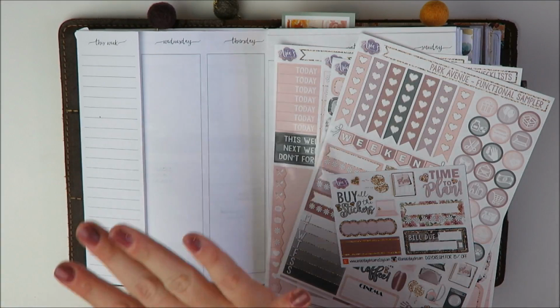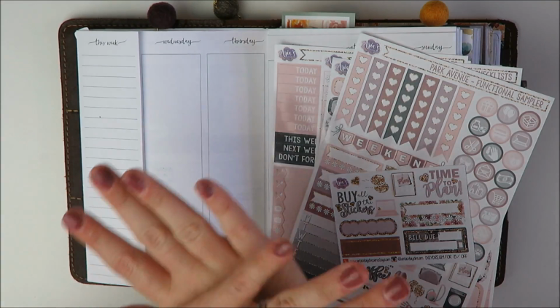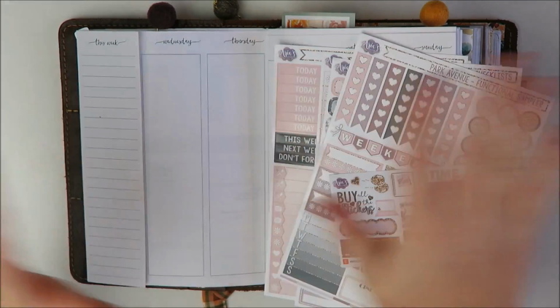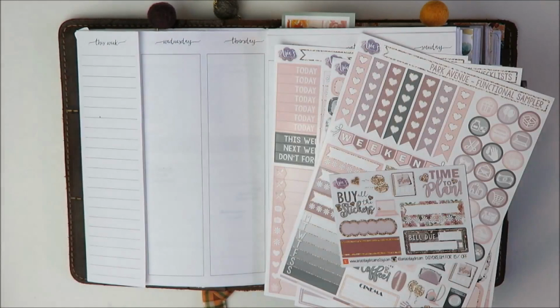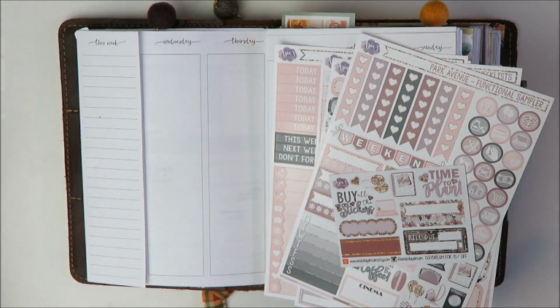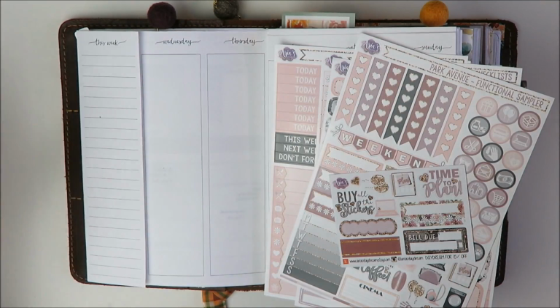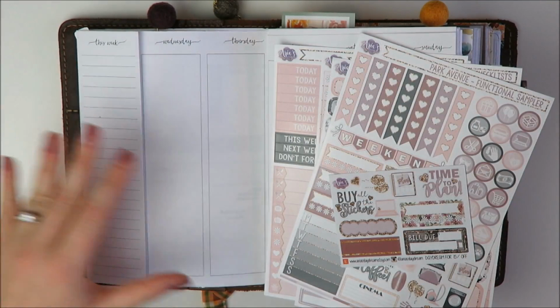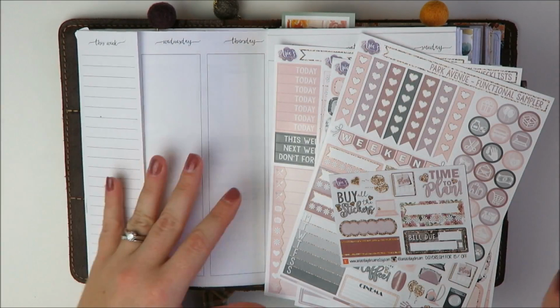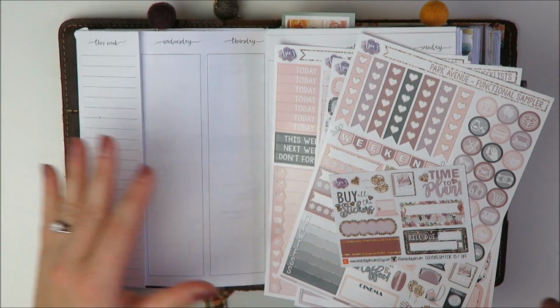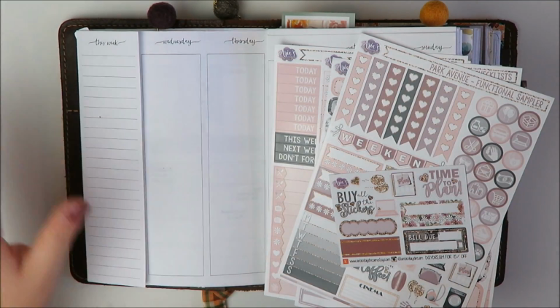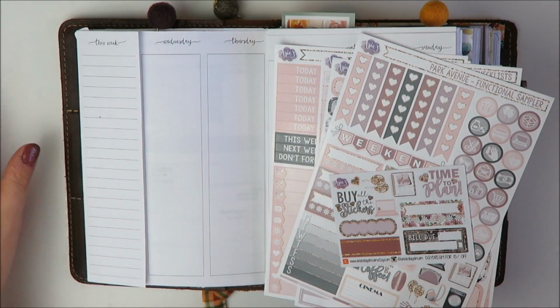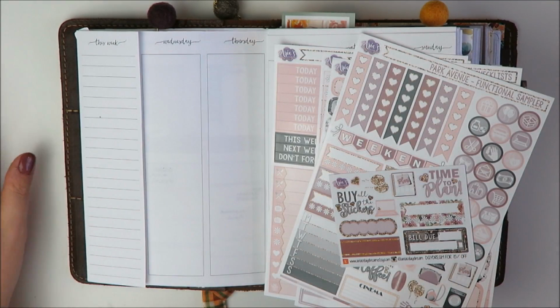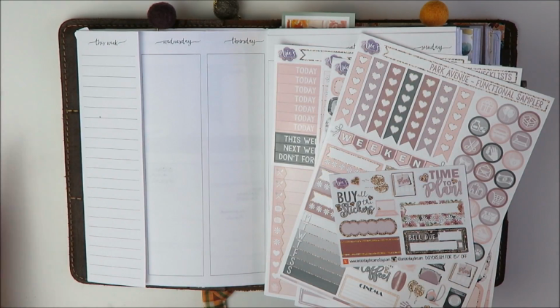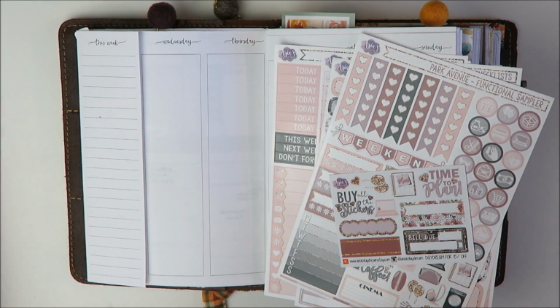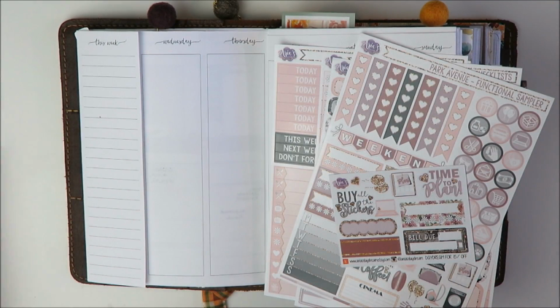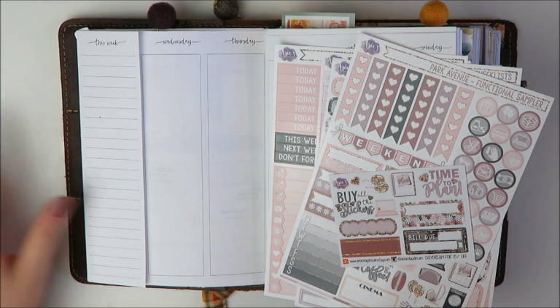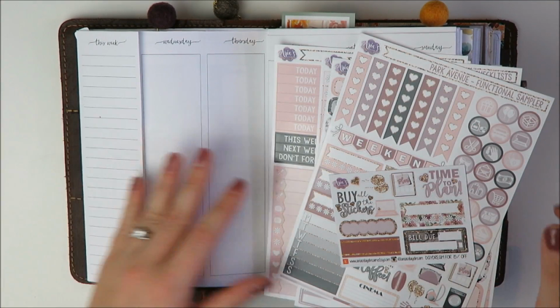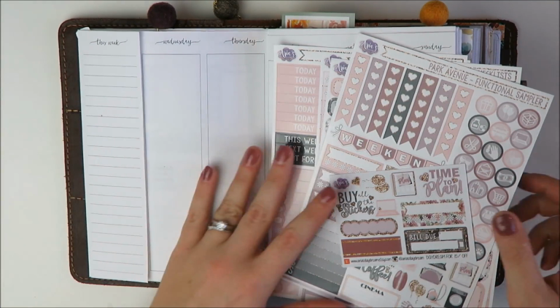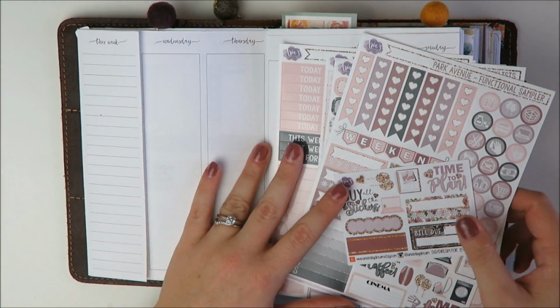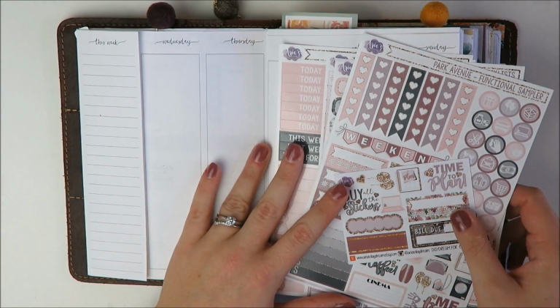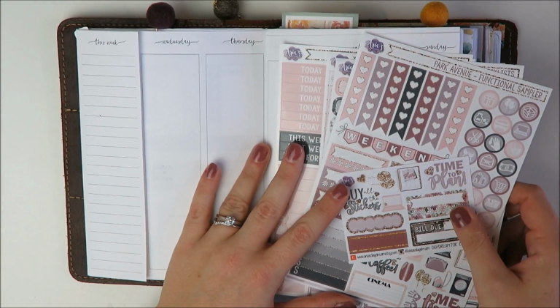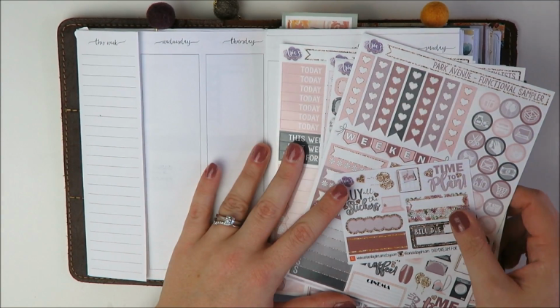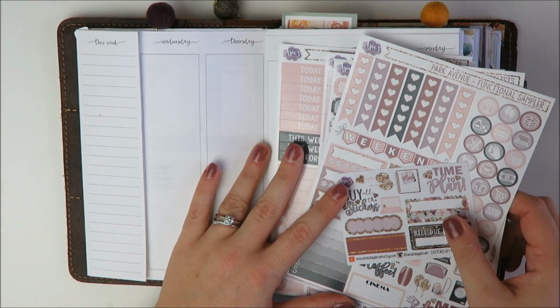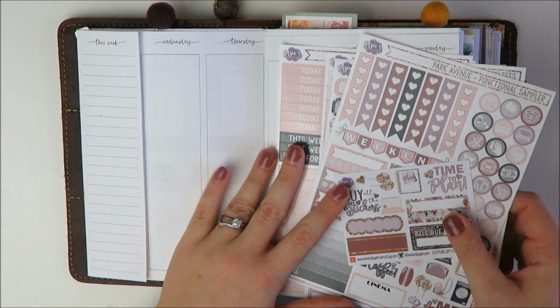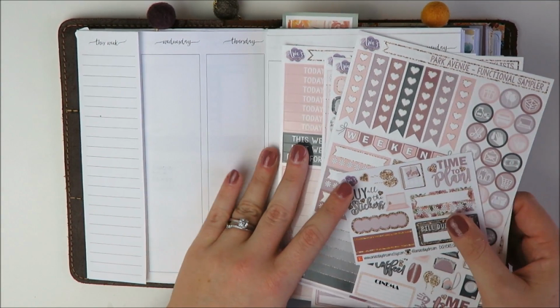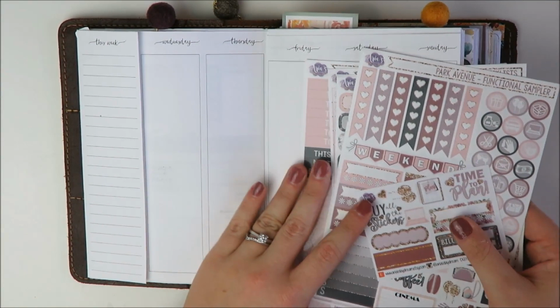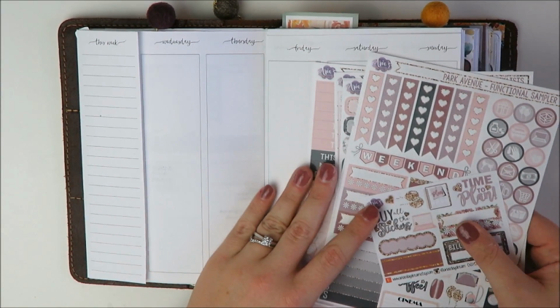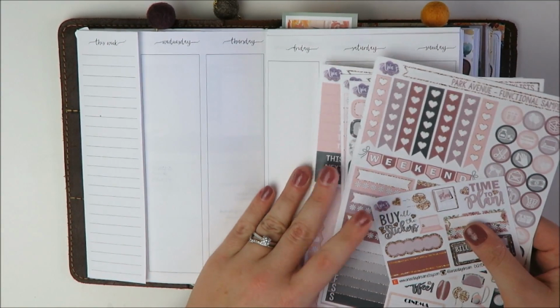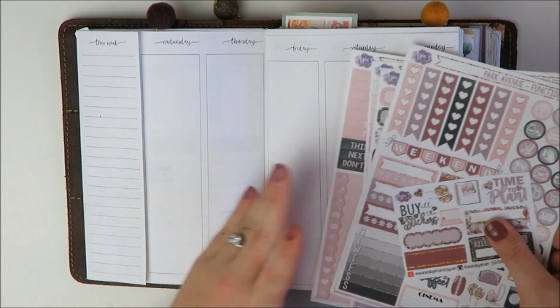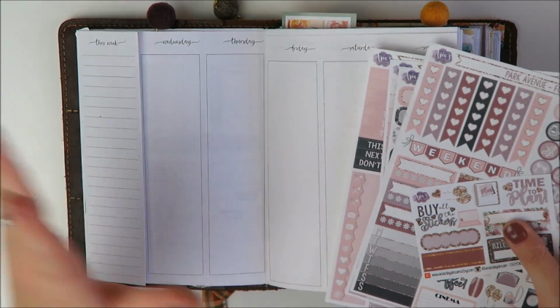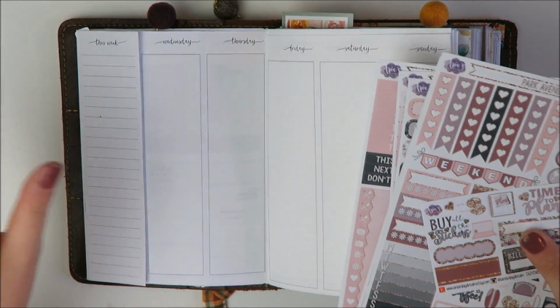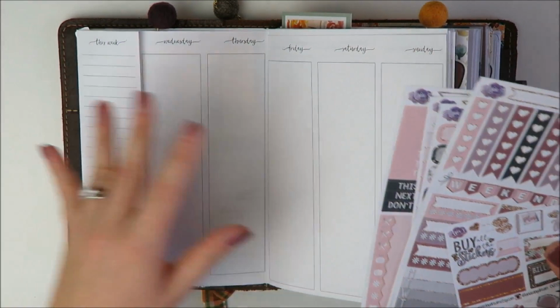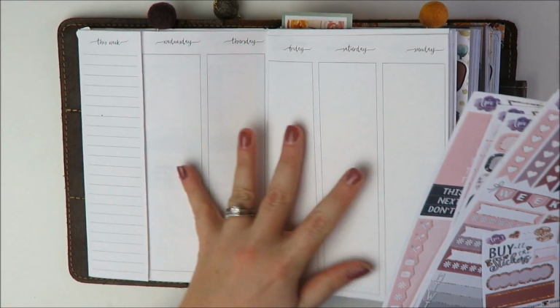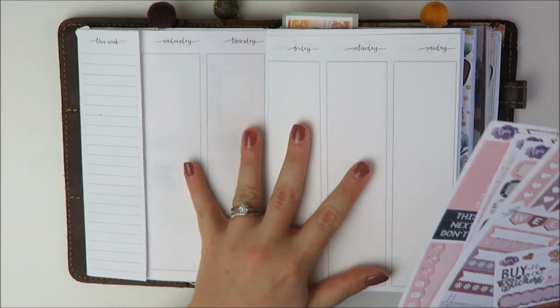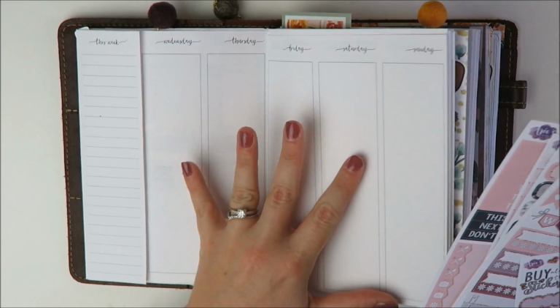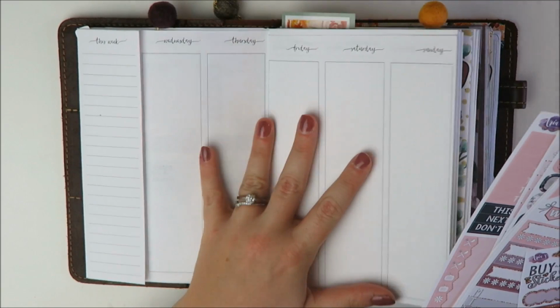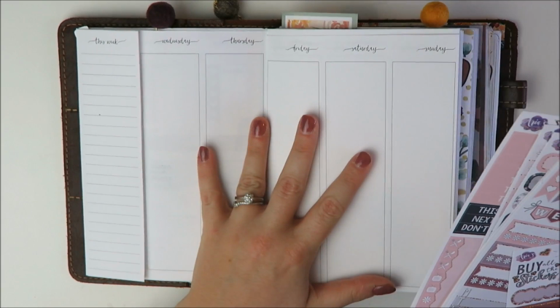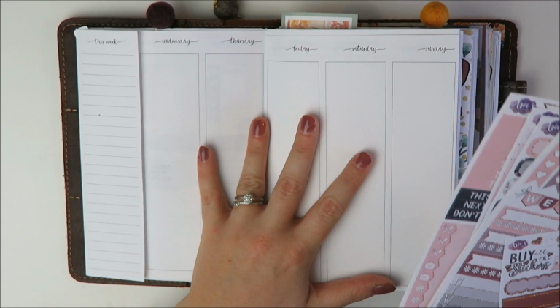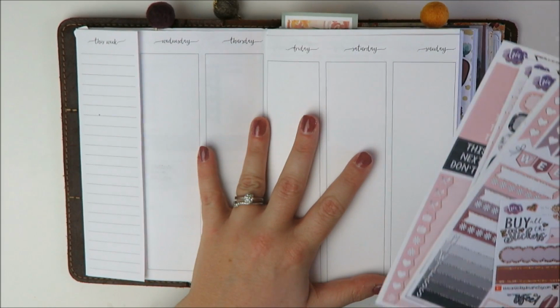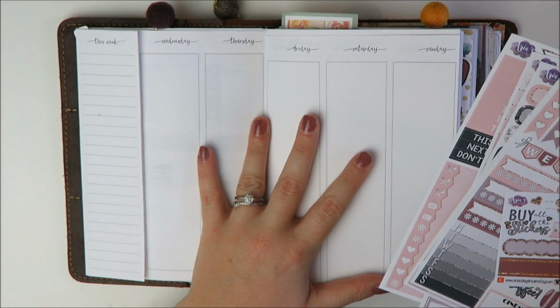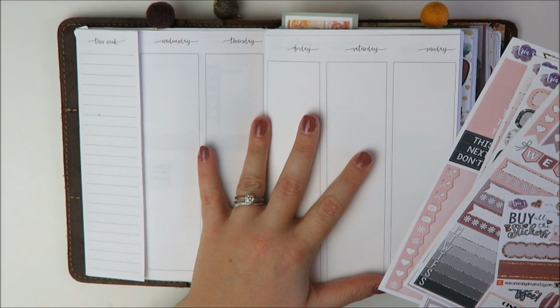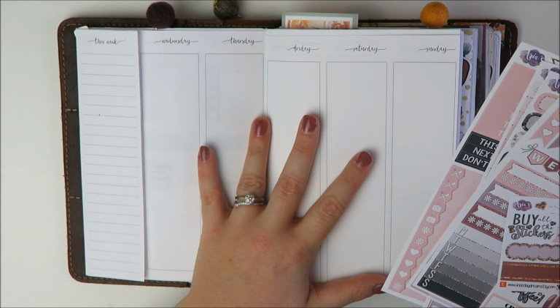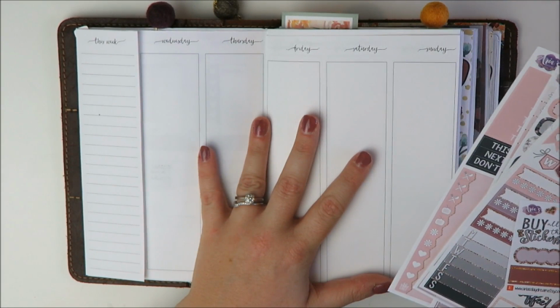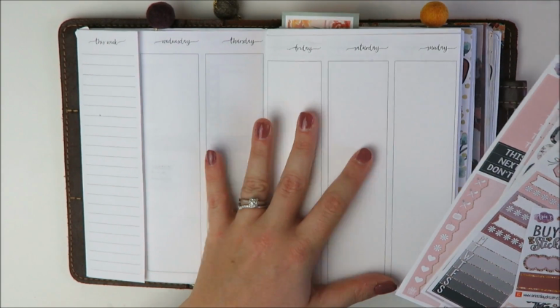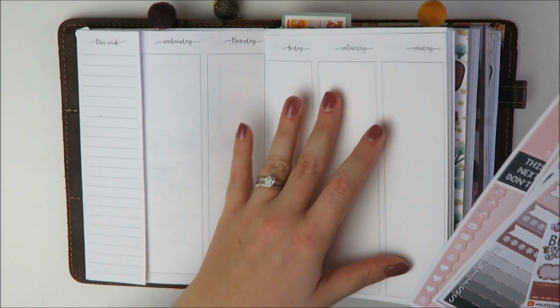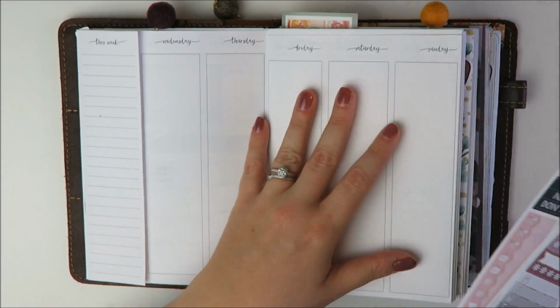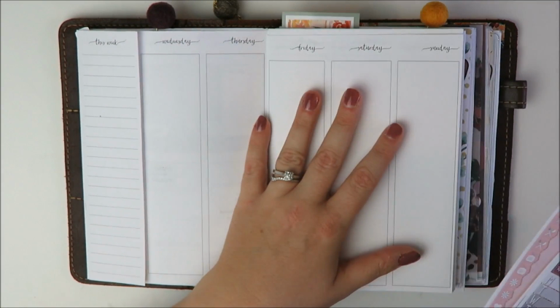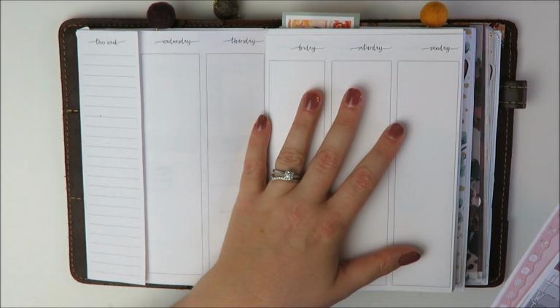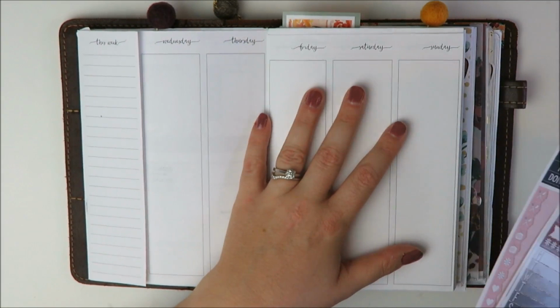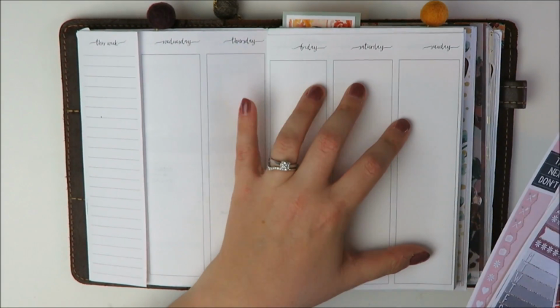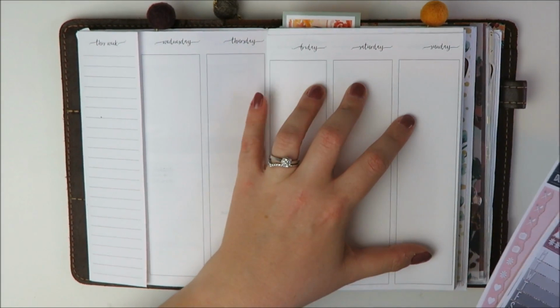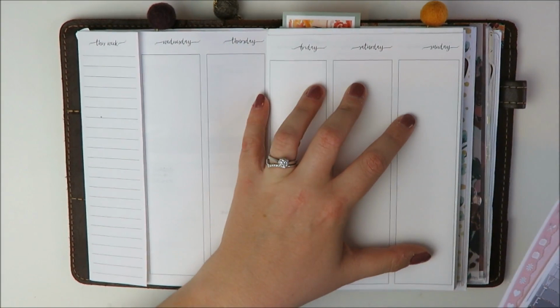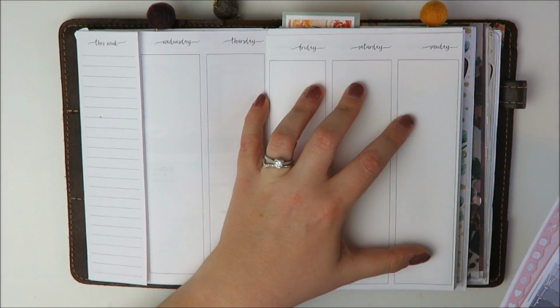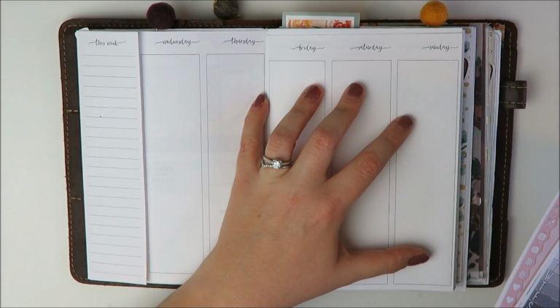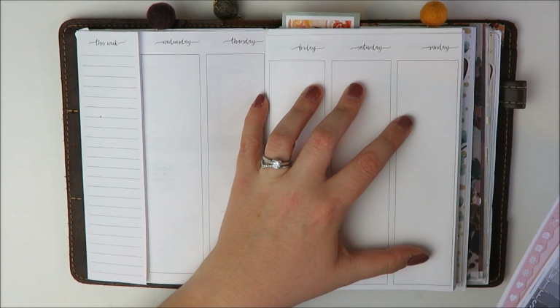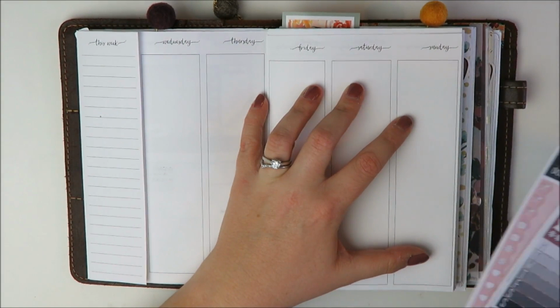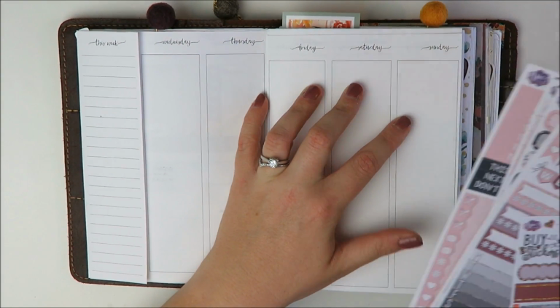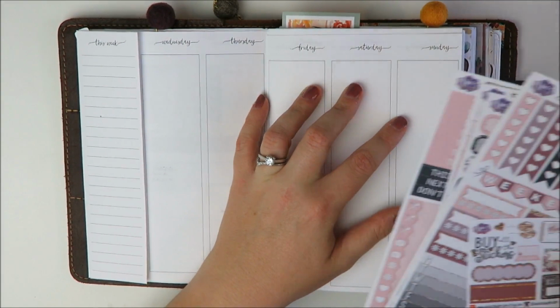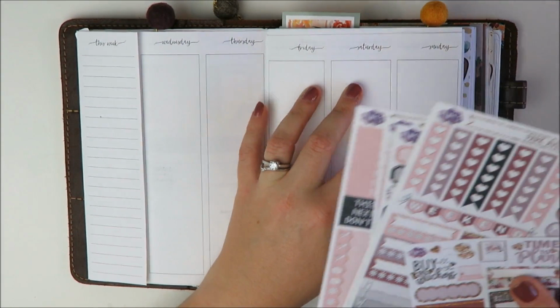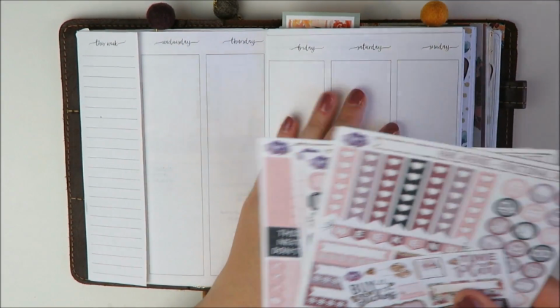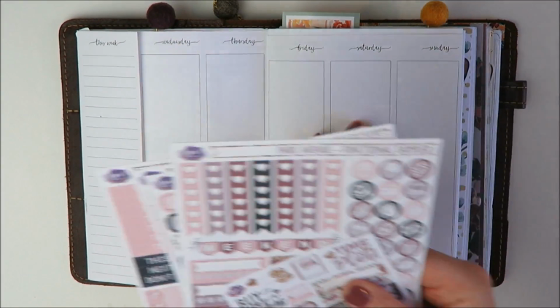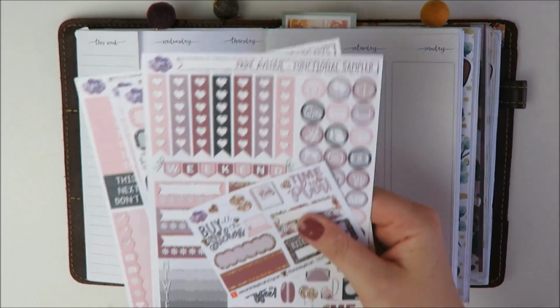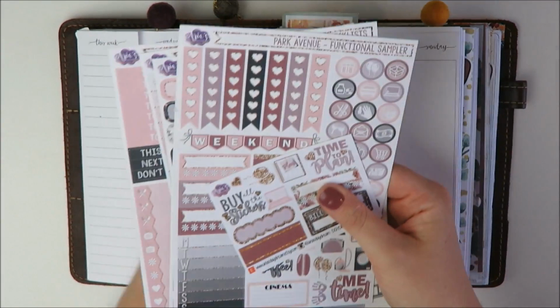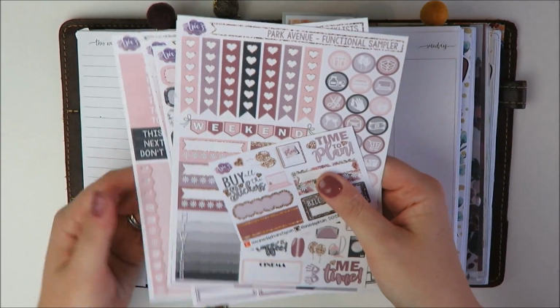Hey guys, welcome back to my channel. It's Holly. Today I'm going to be doing another B6 plan with me. B6 is a number five foxy fix.